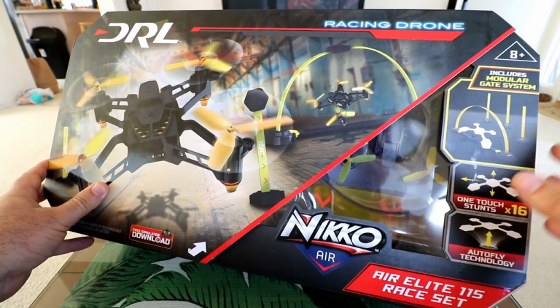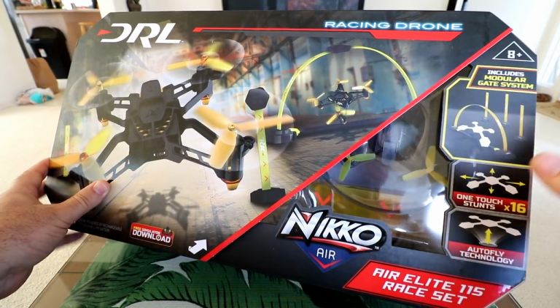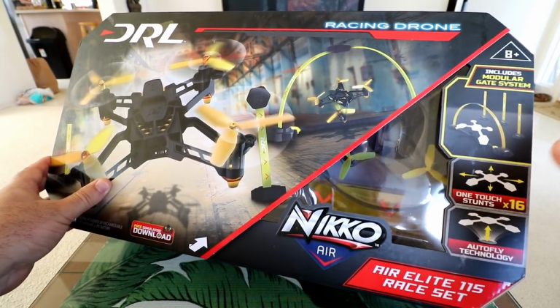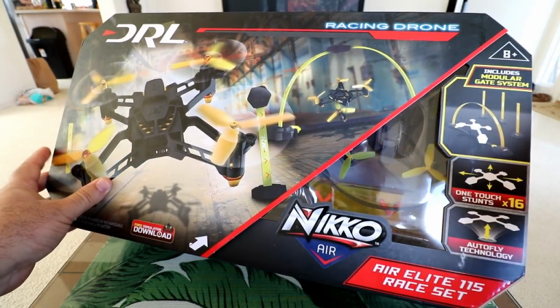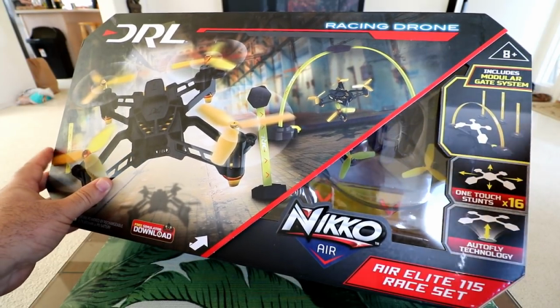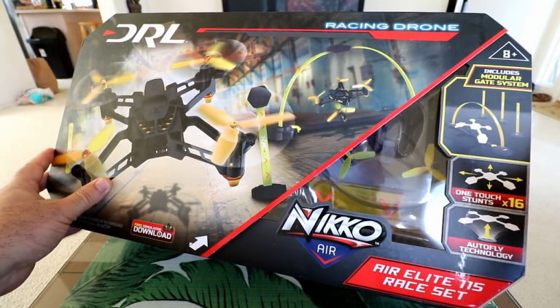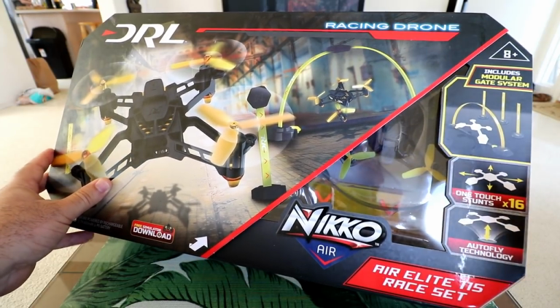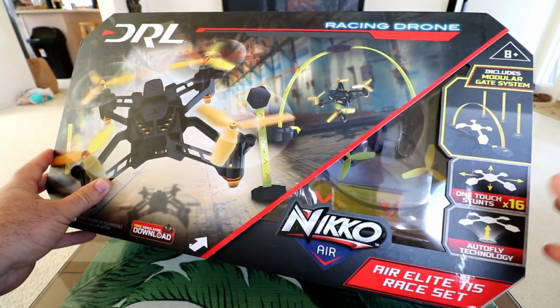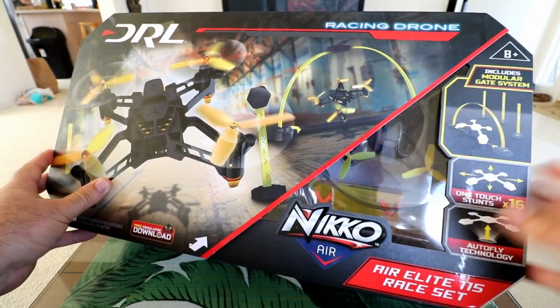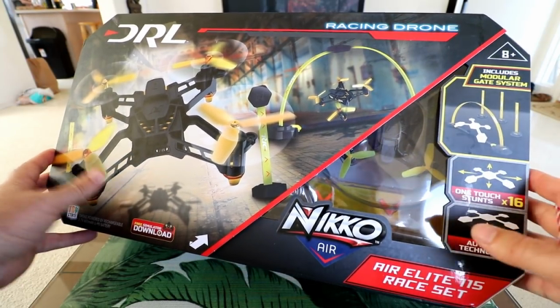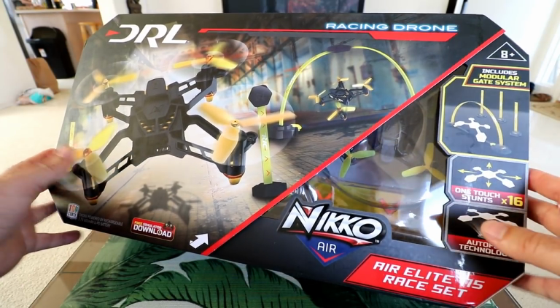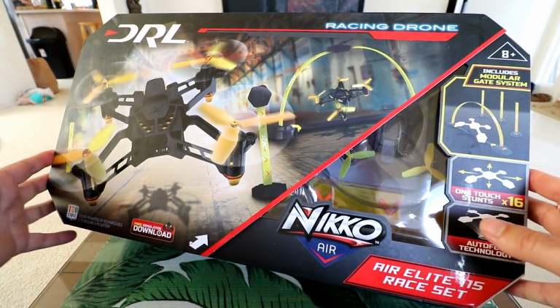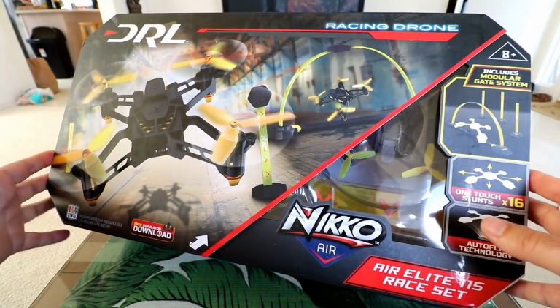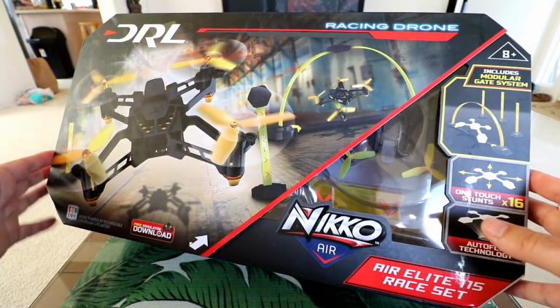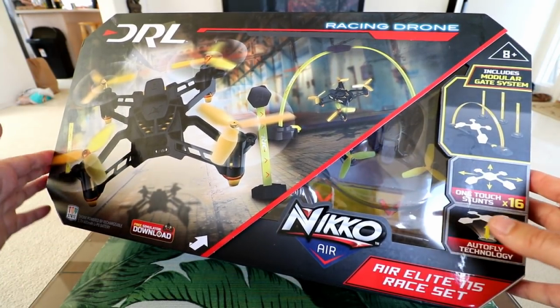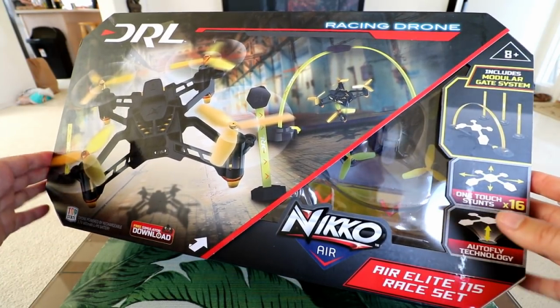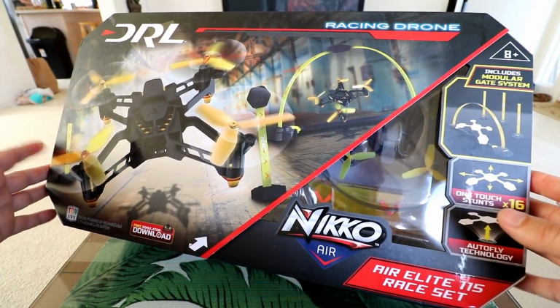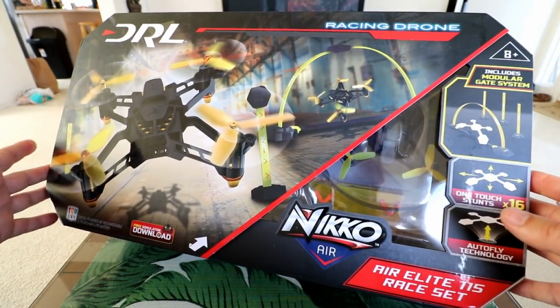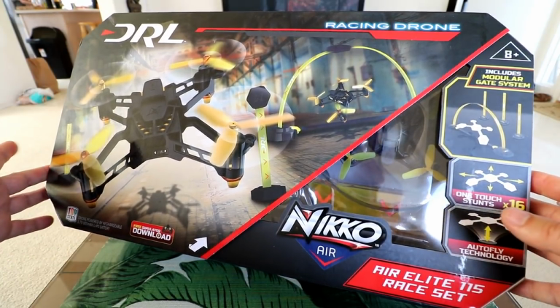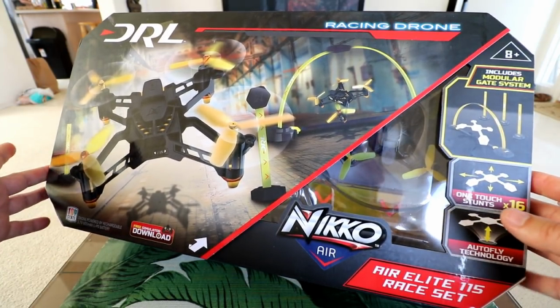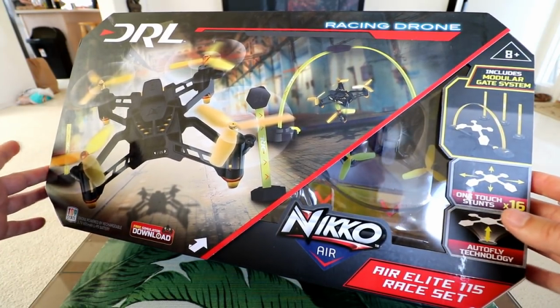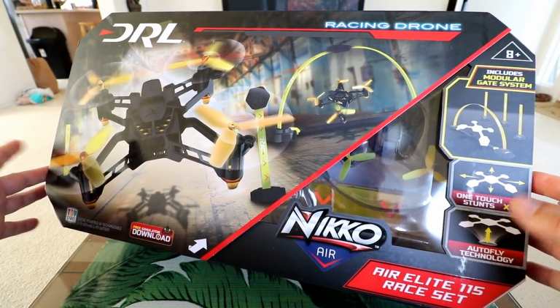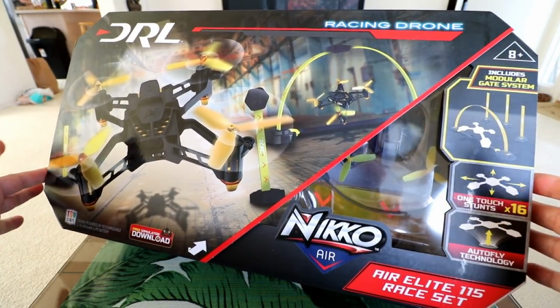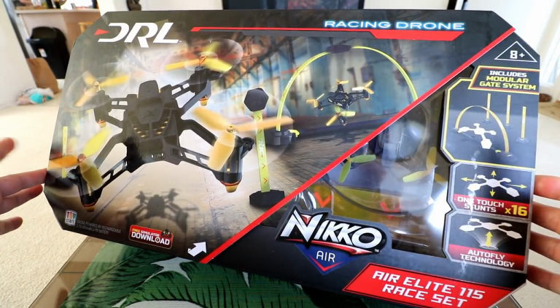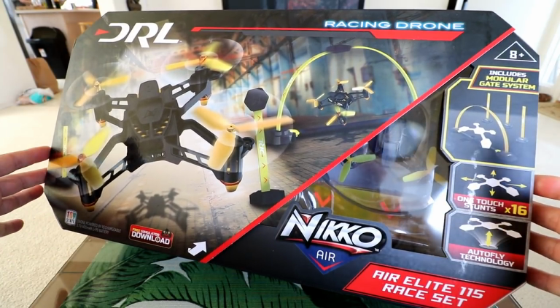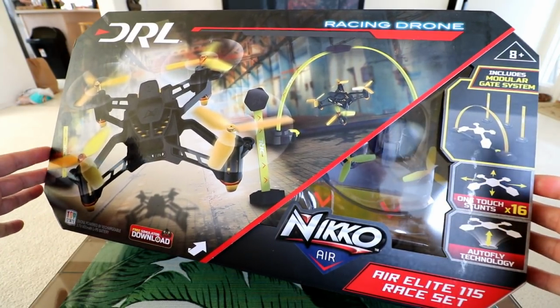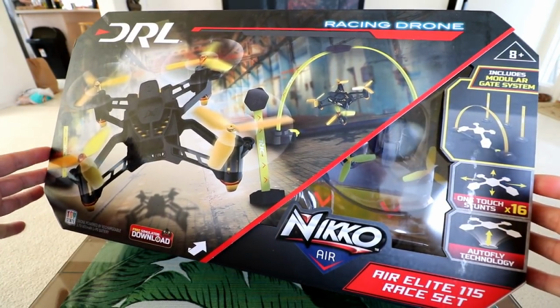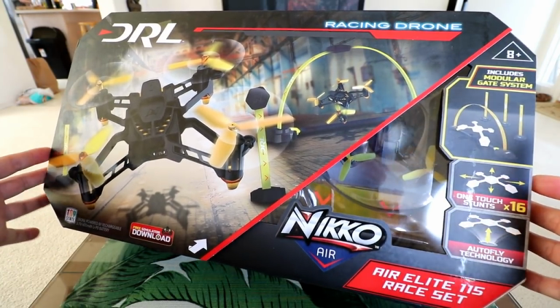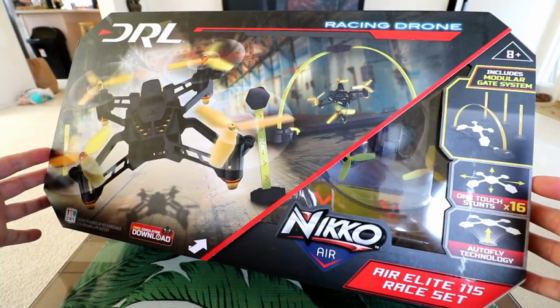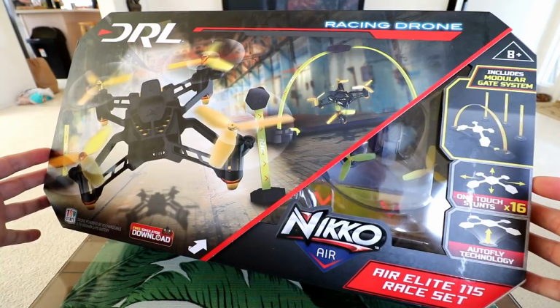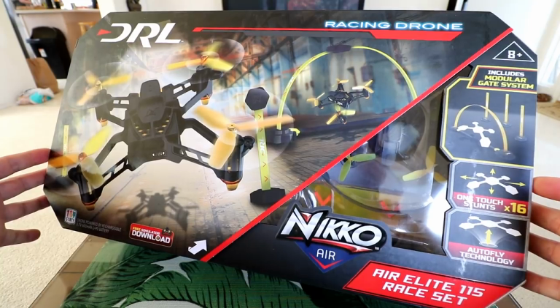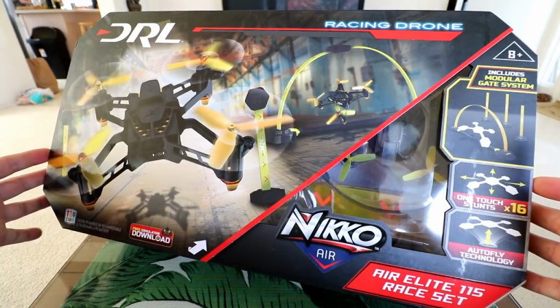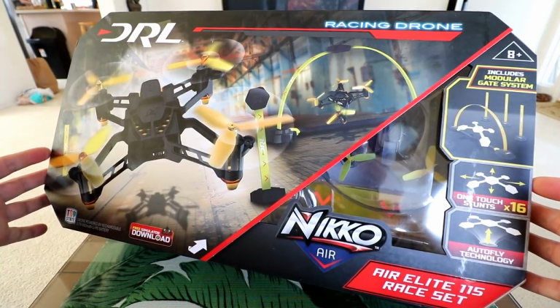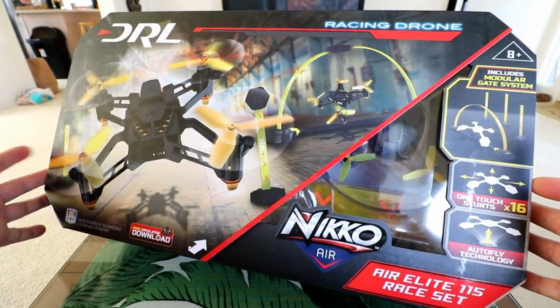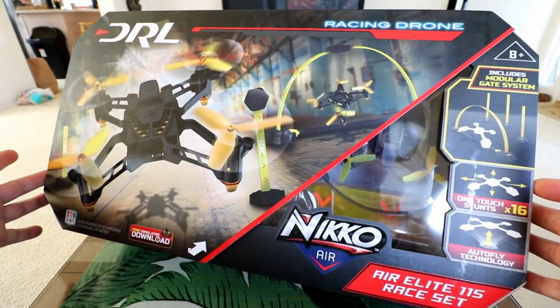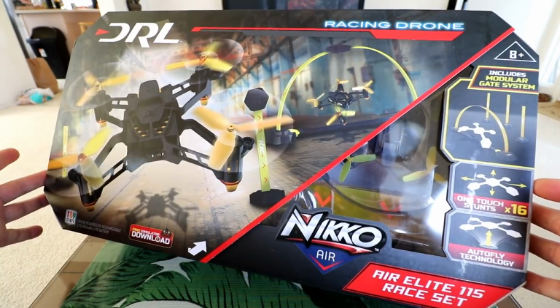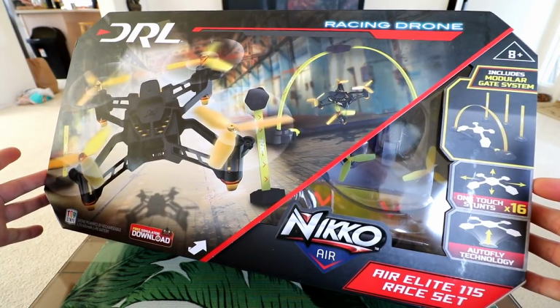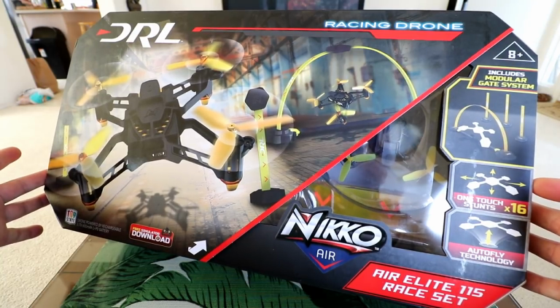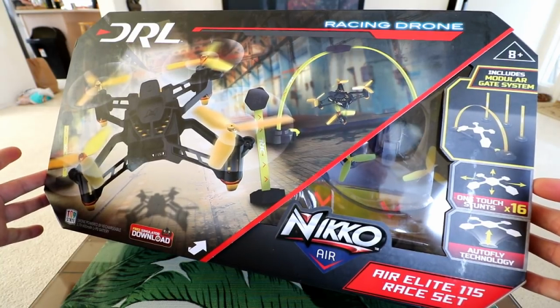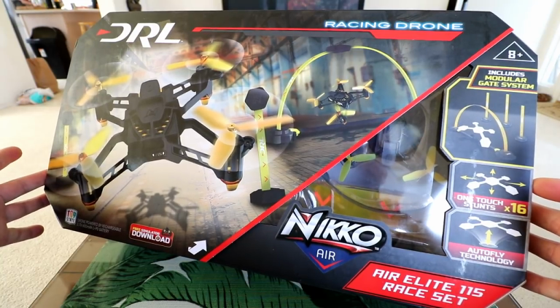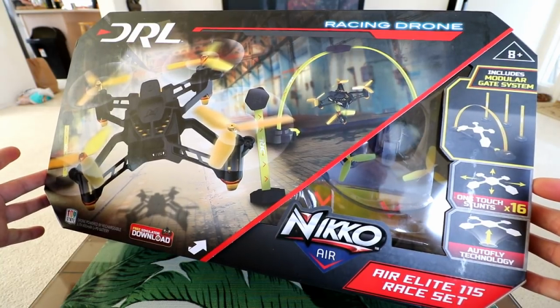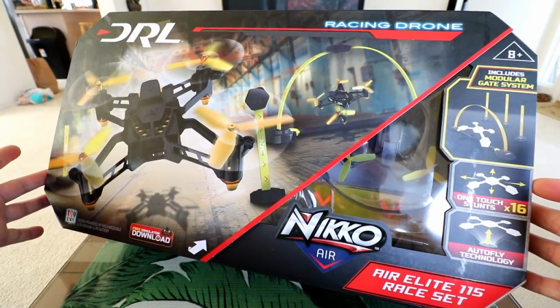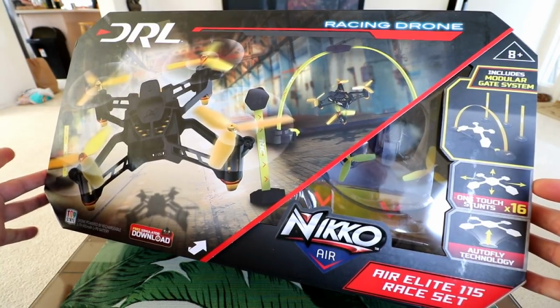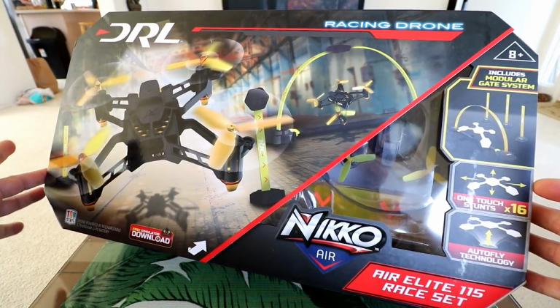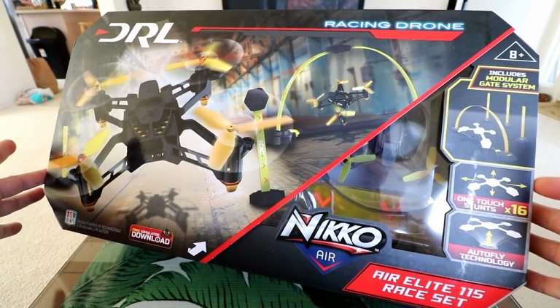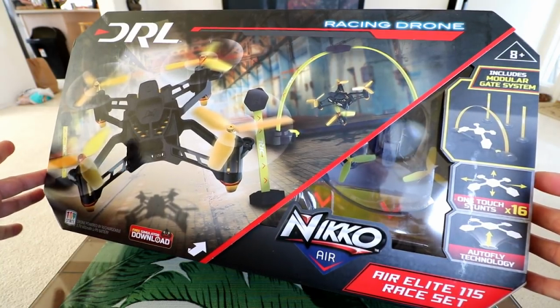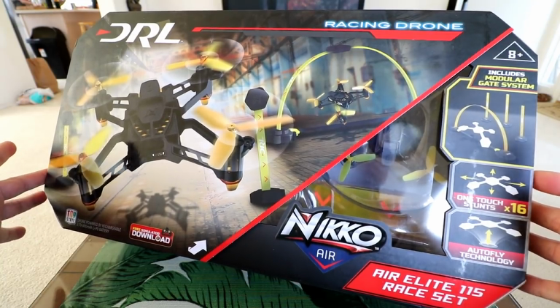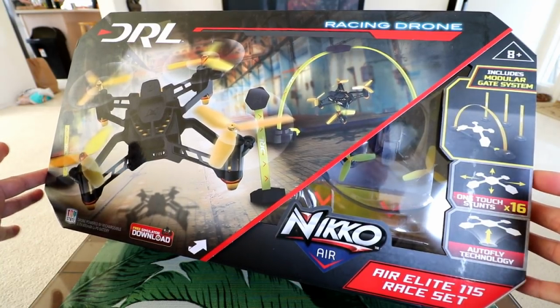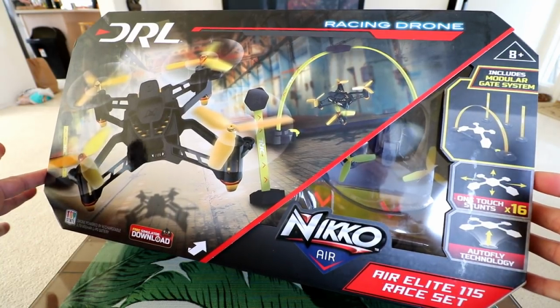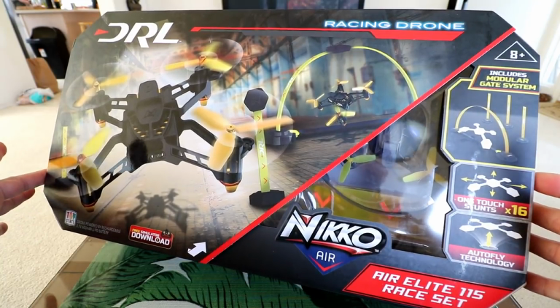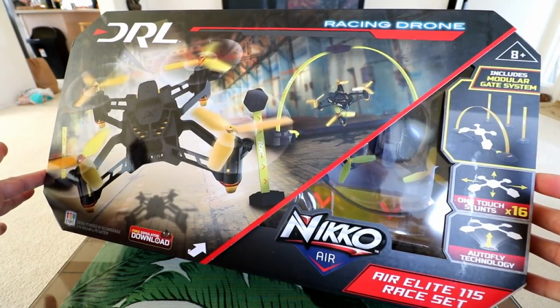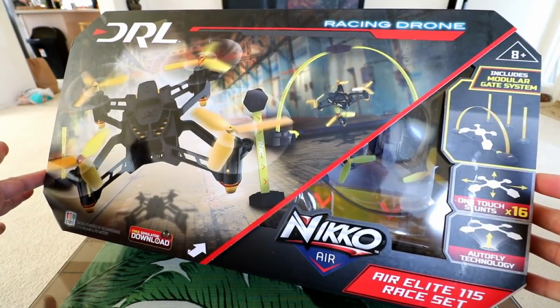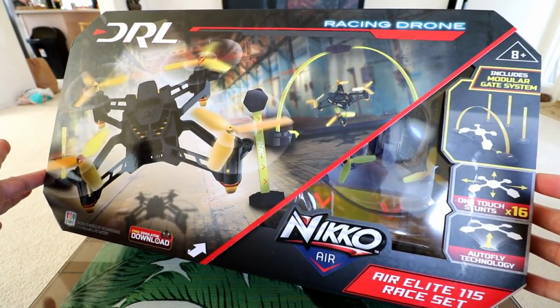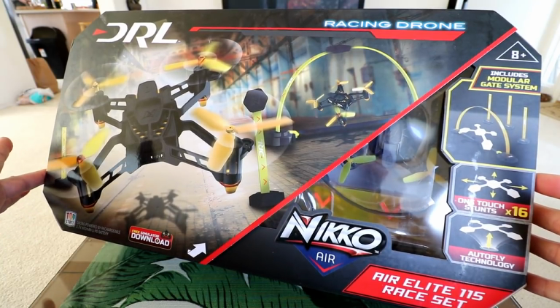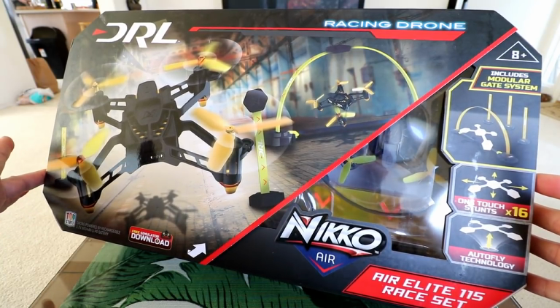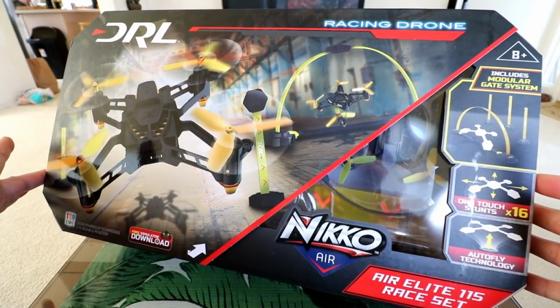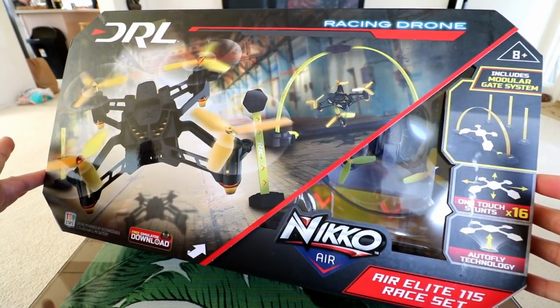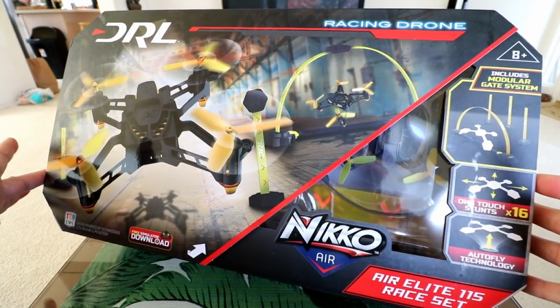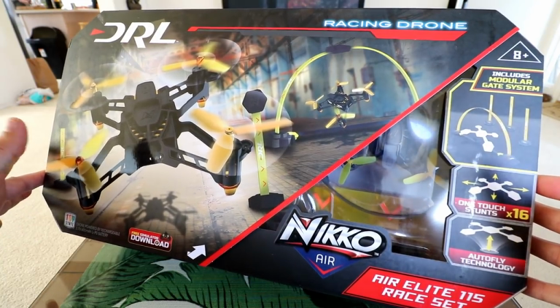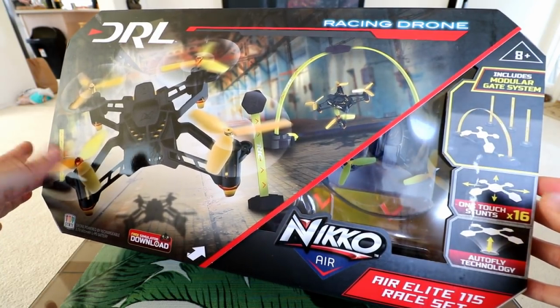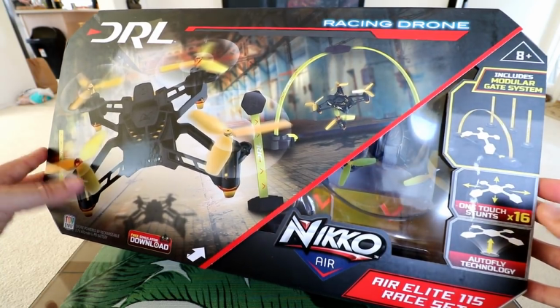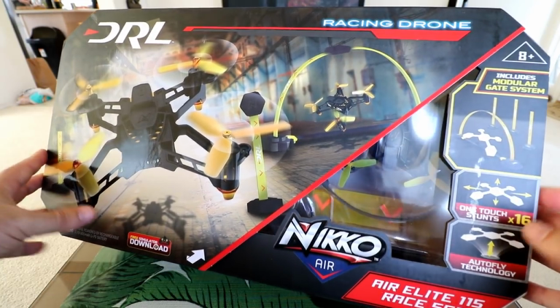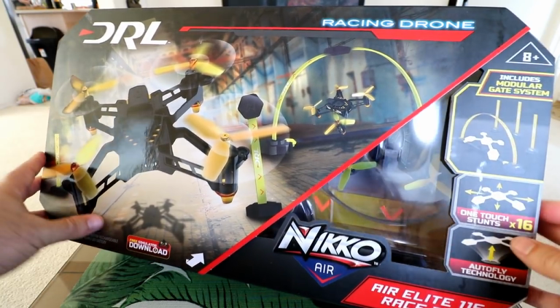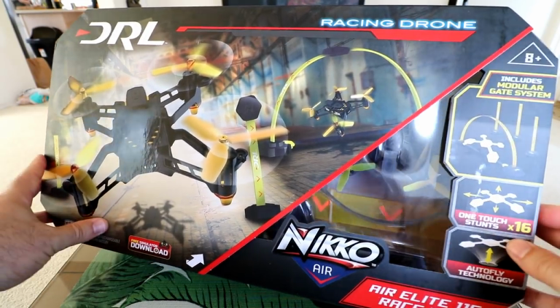Anyway, this is going to be a full review. We're going to unbox it, inspect it, set it up, and do a full-on flight test. So let's get started.